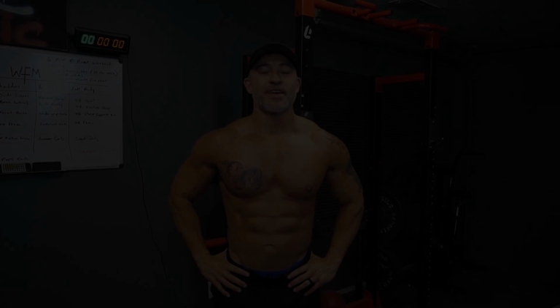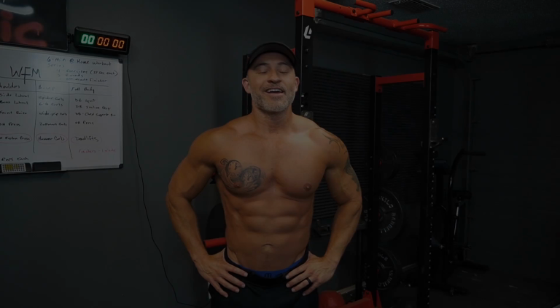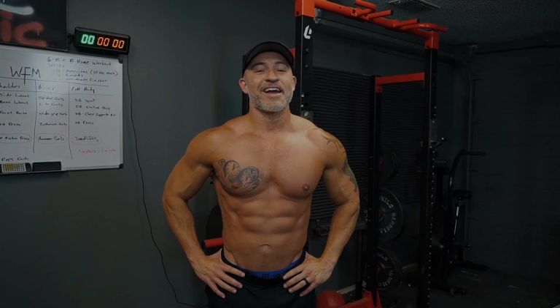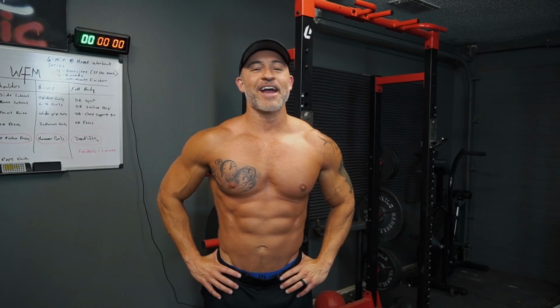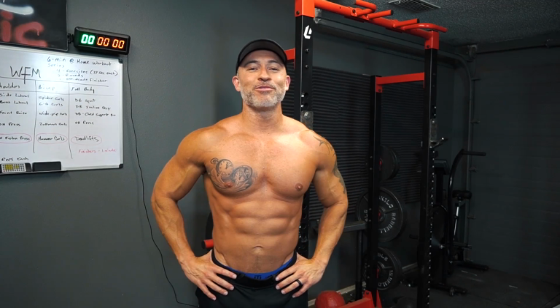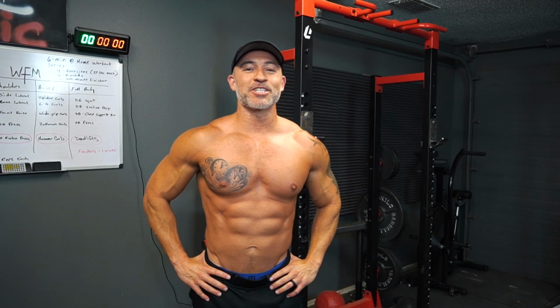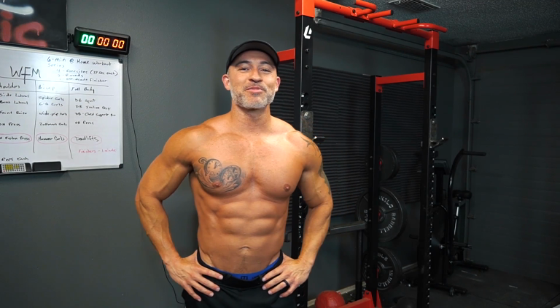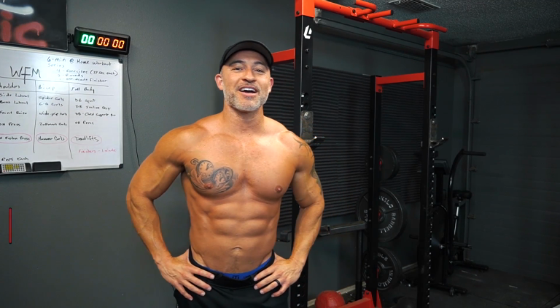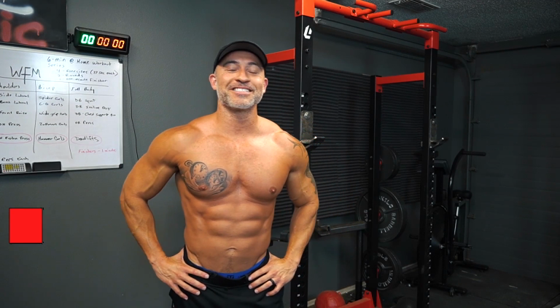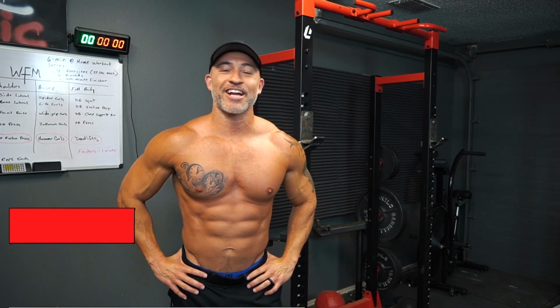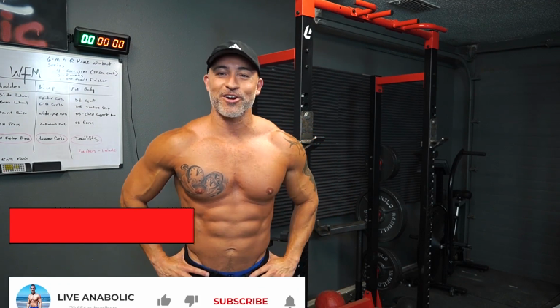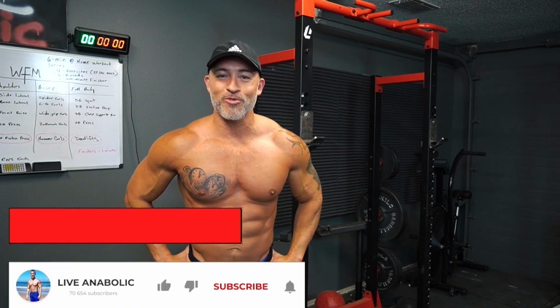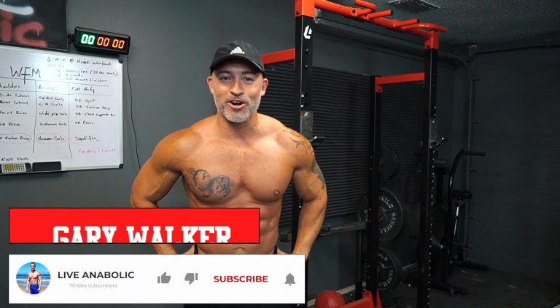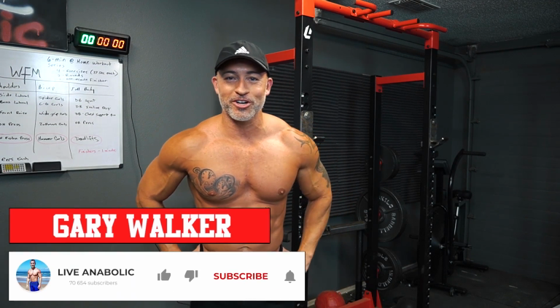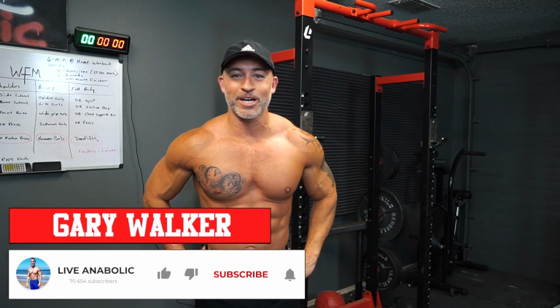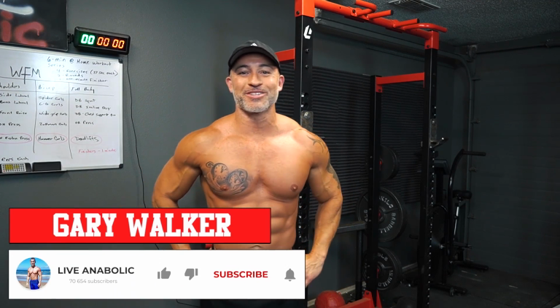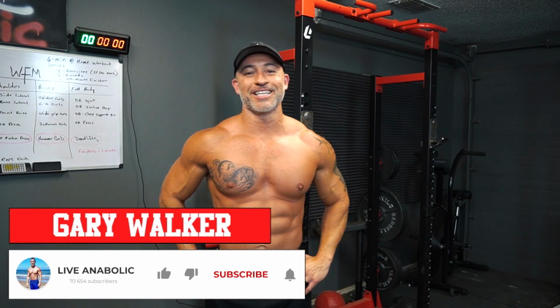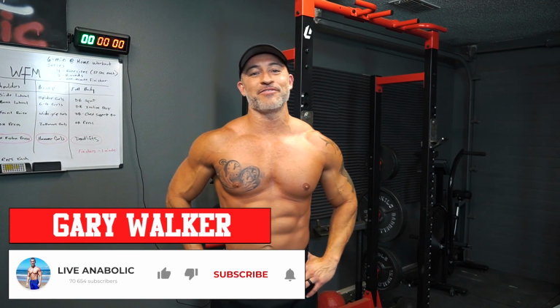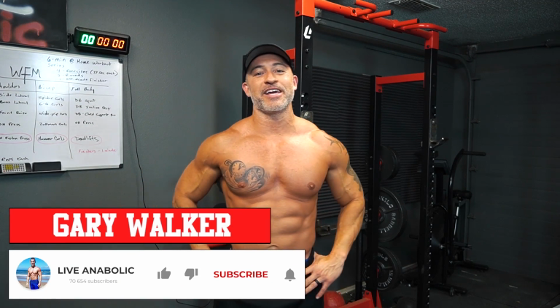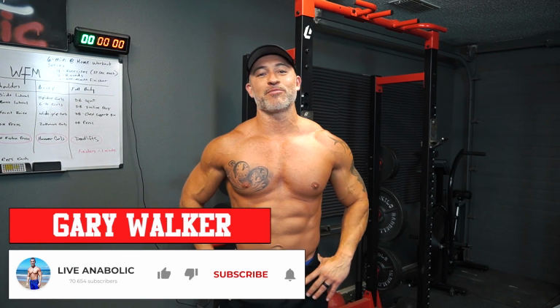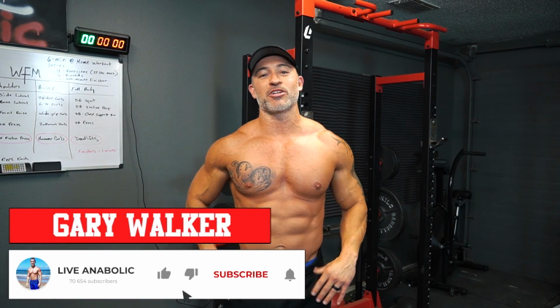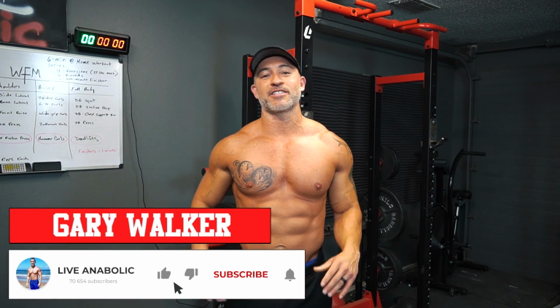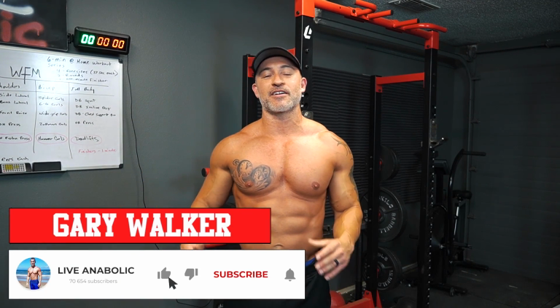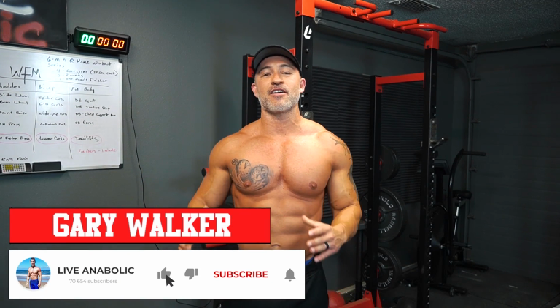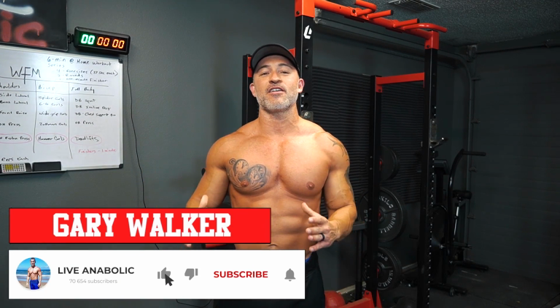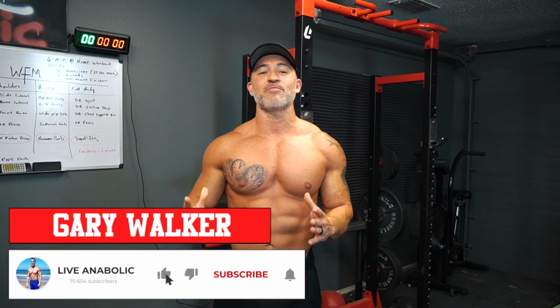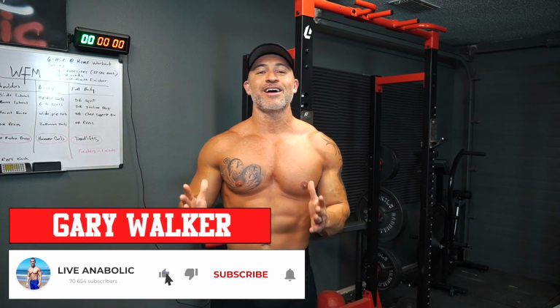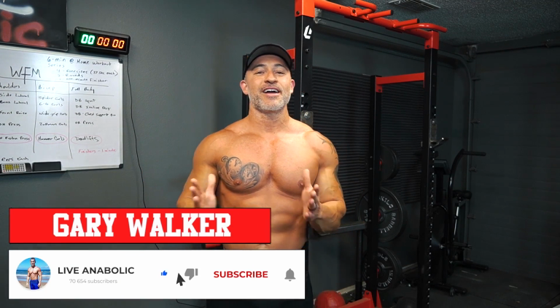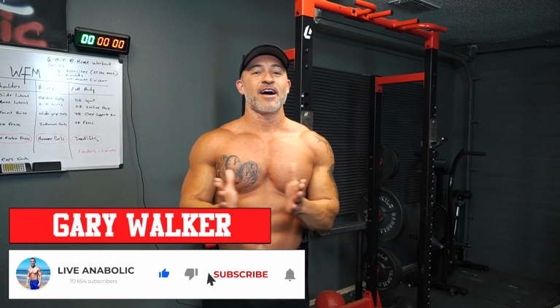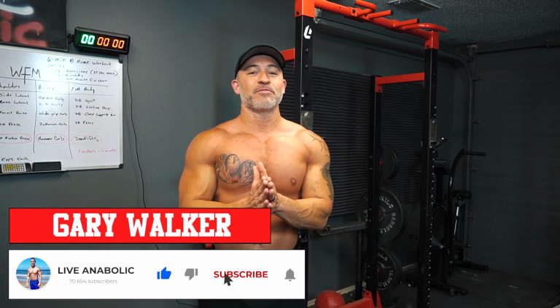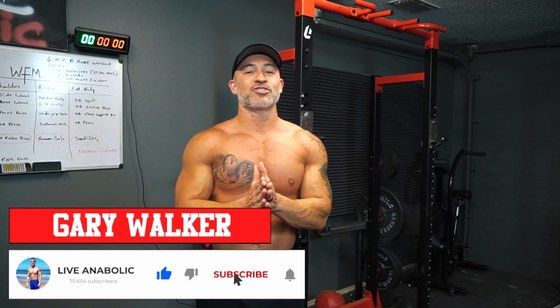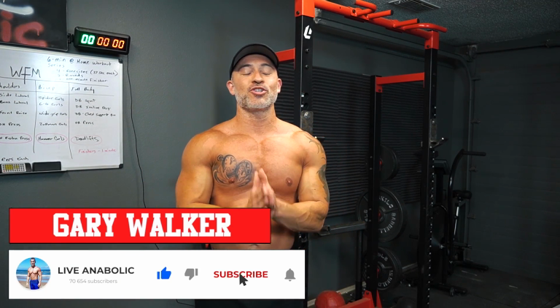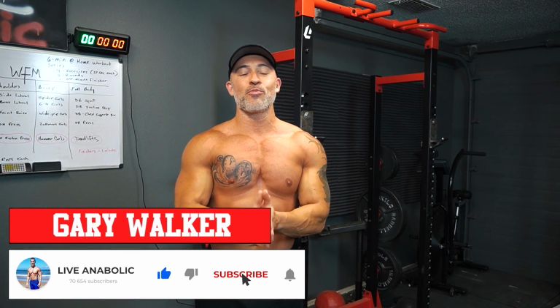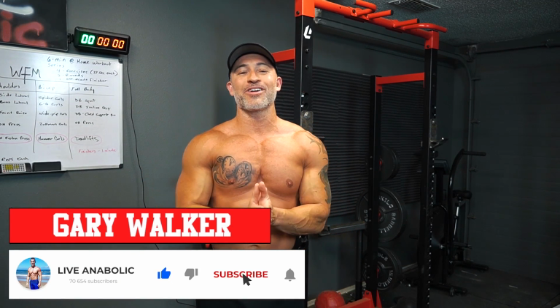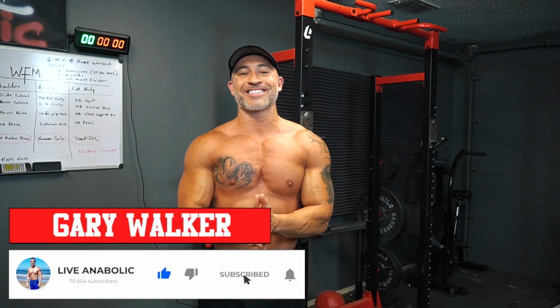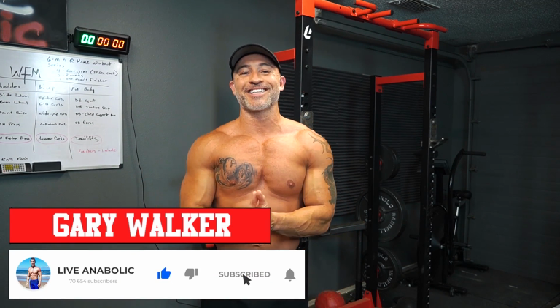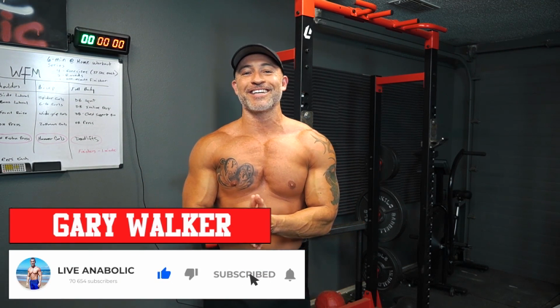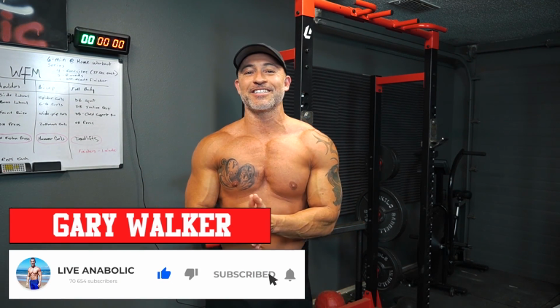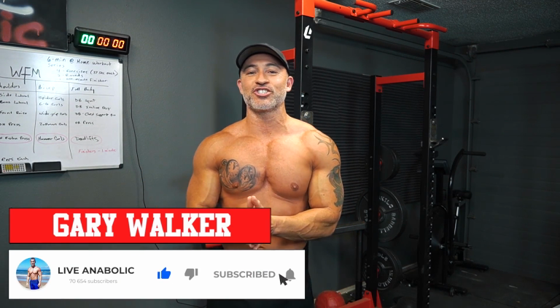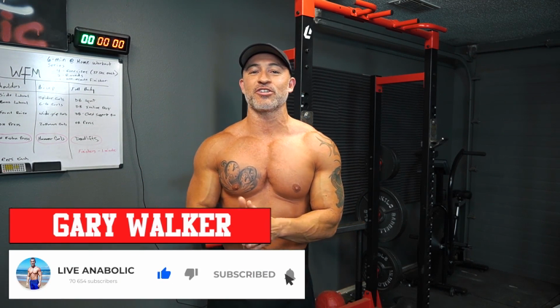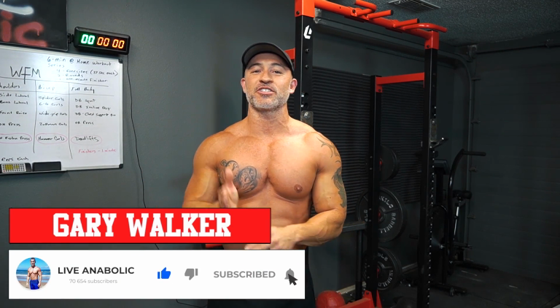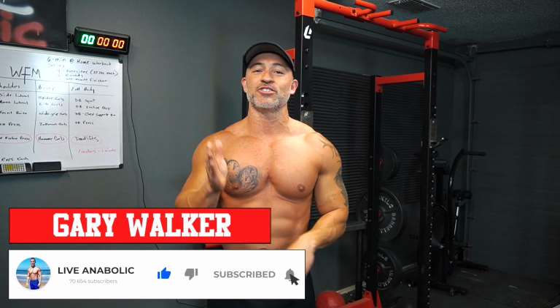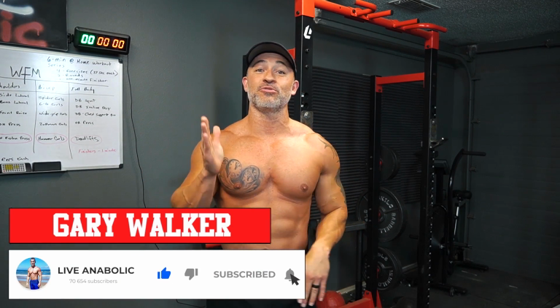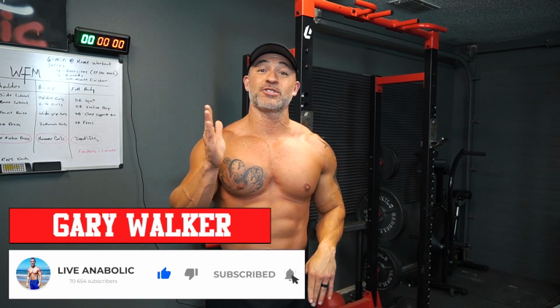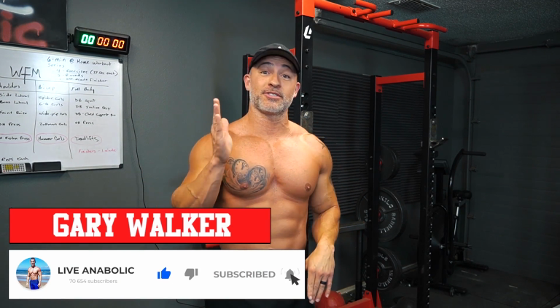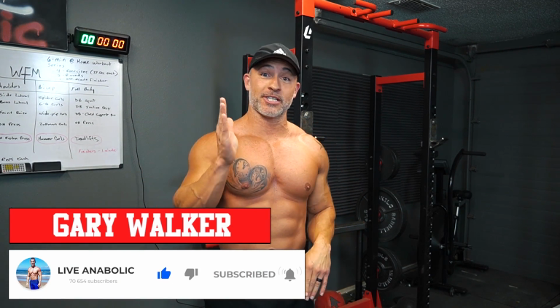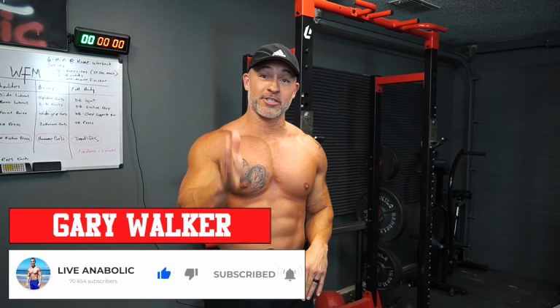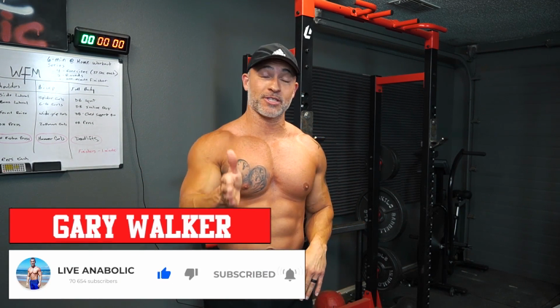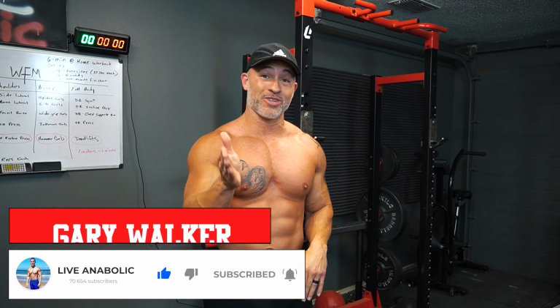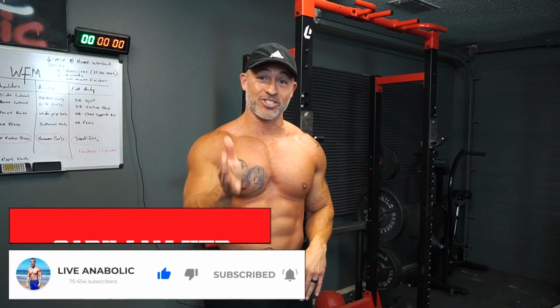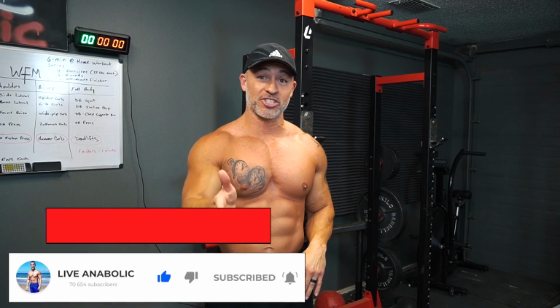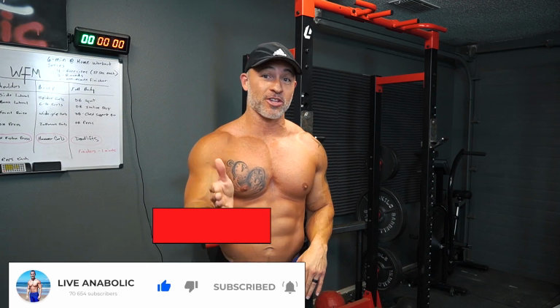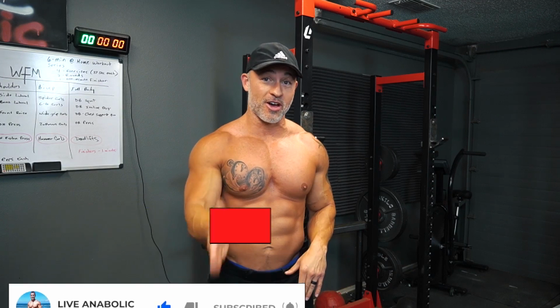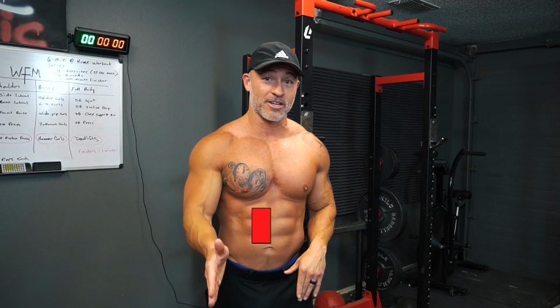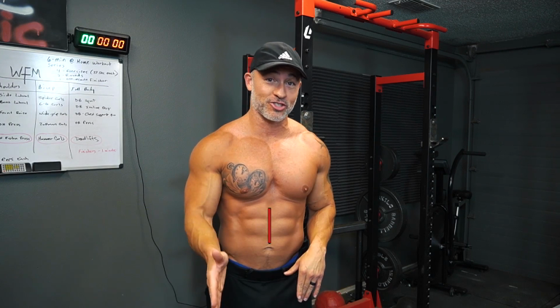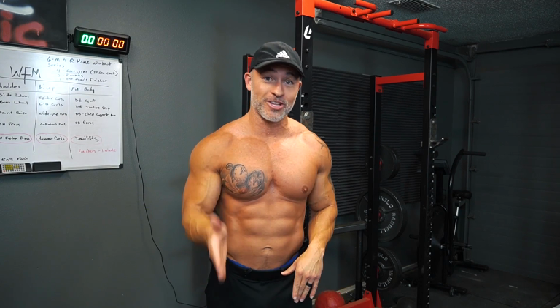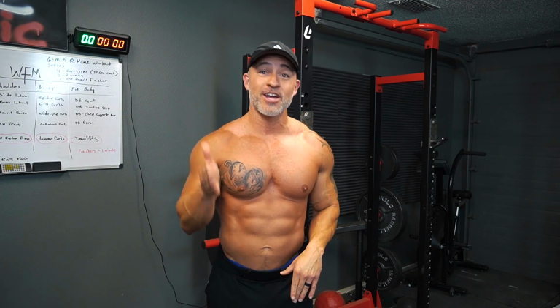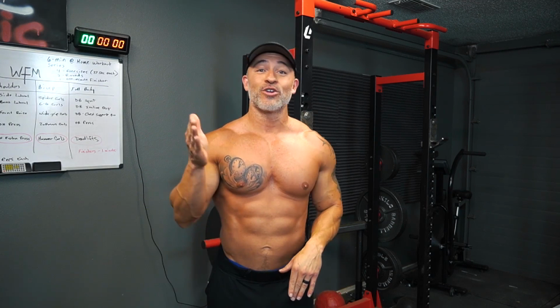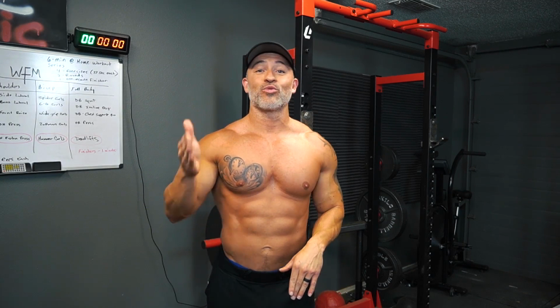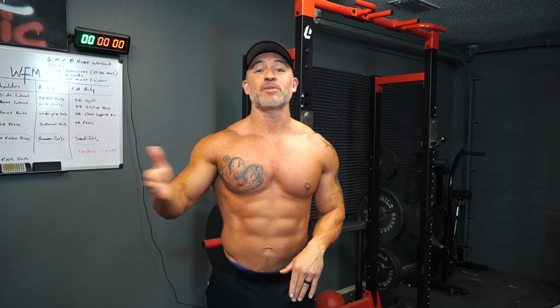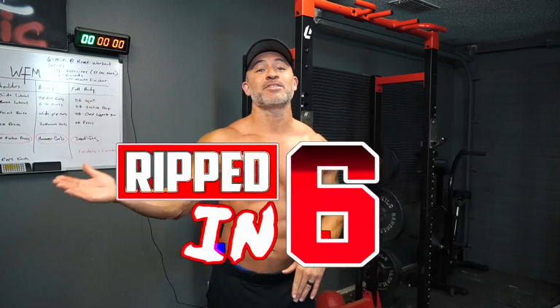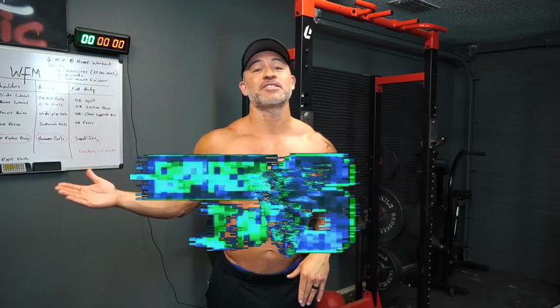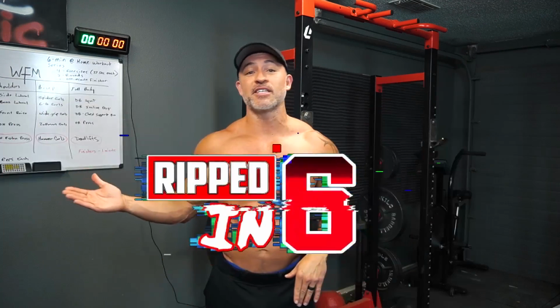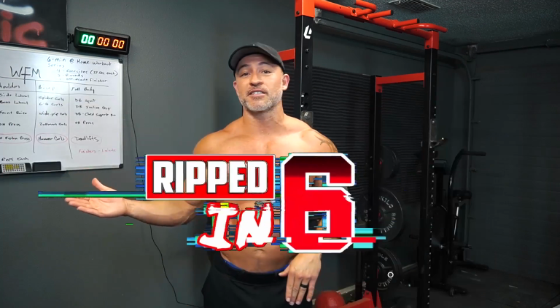Hey, what's up guys? Gary Walker here with liveanabolic.com. I'm super excited to share this new series that we just launched — Ripped in Six.